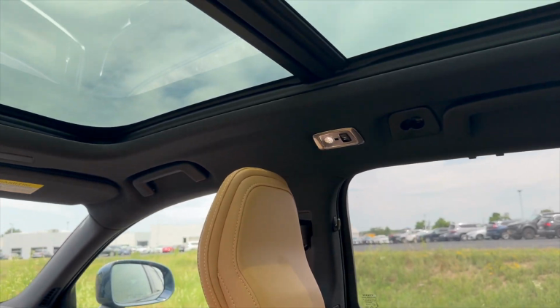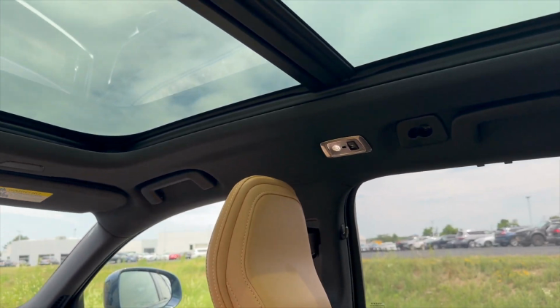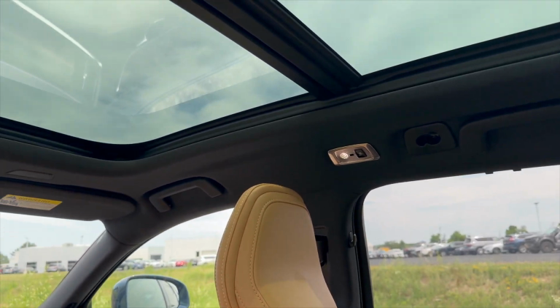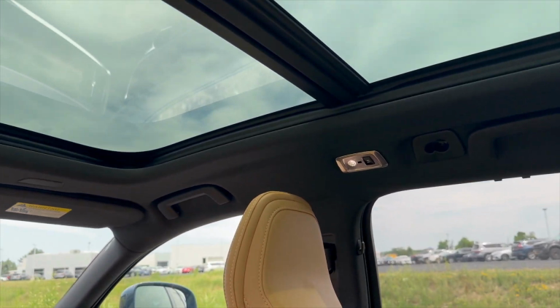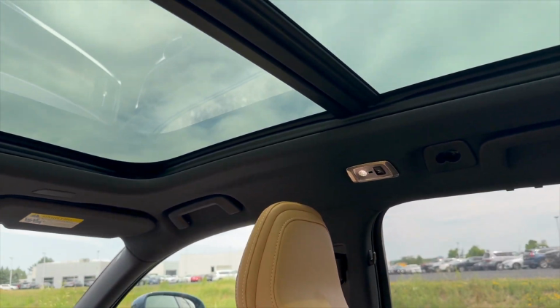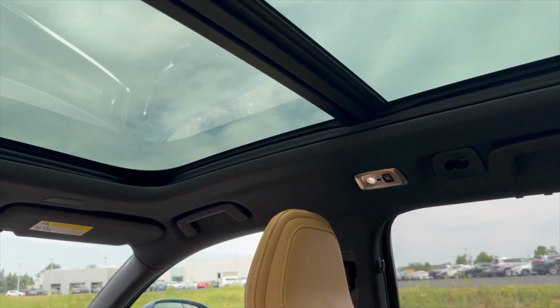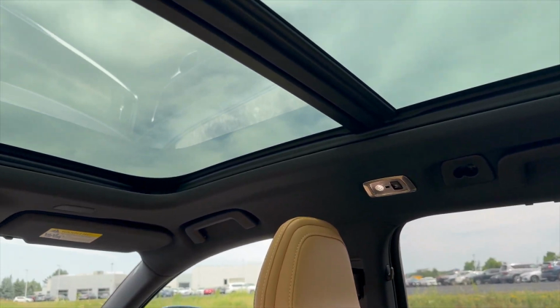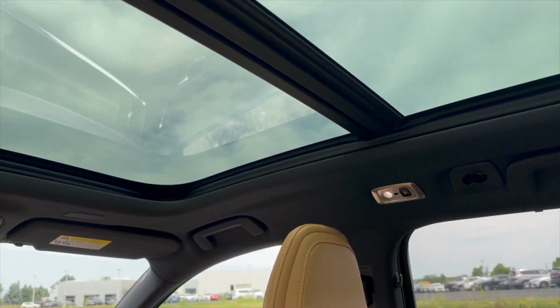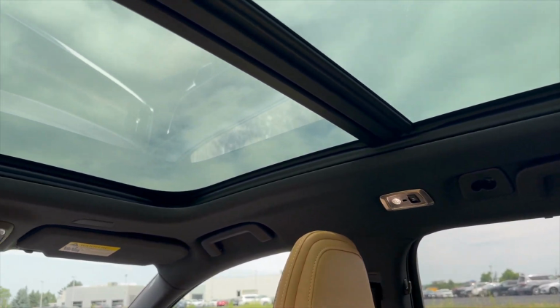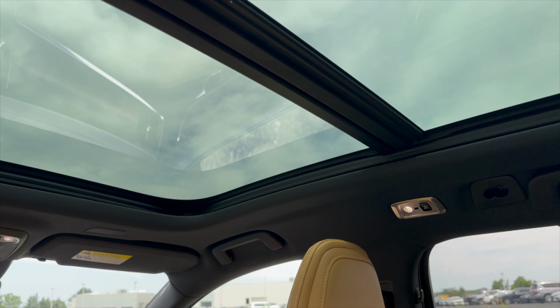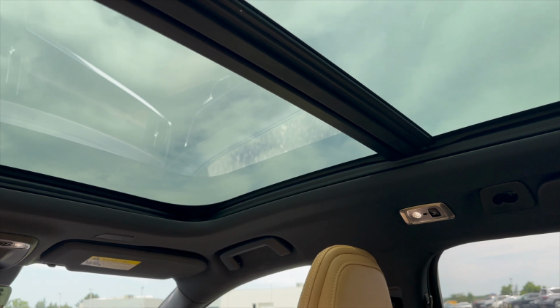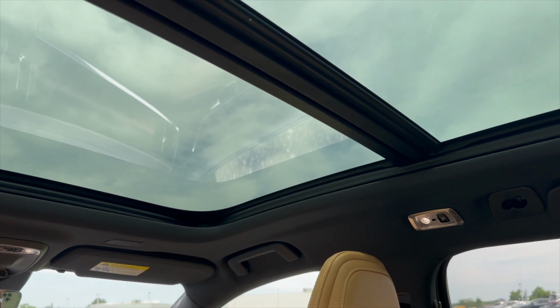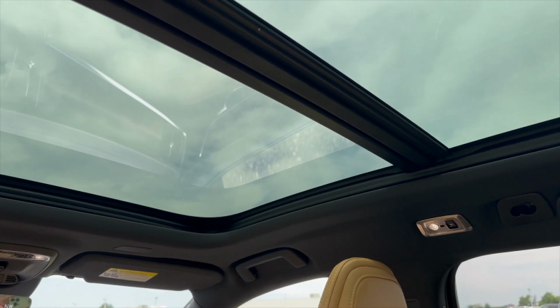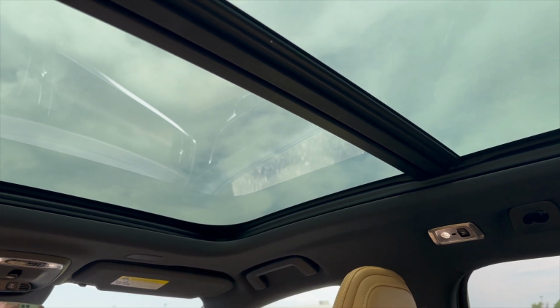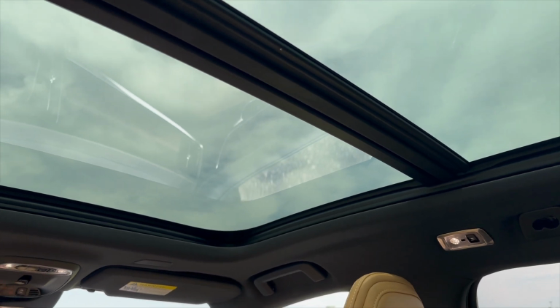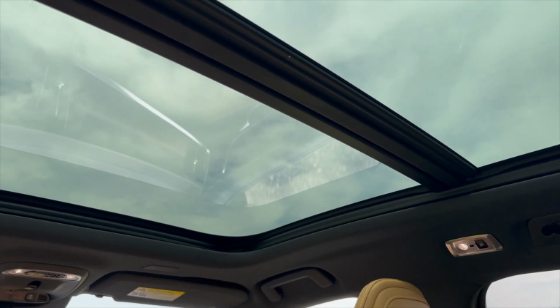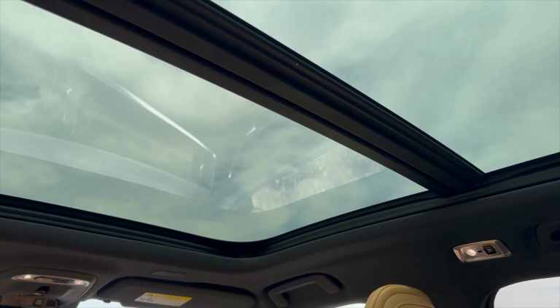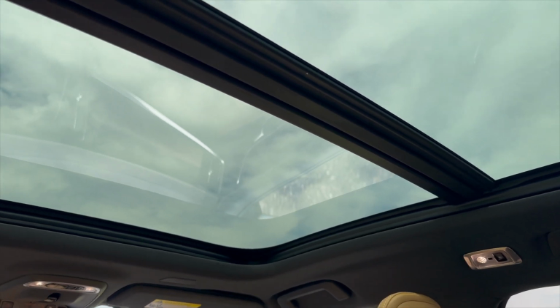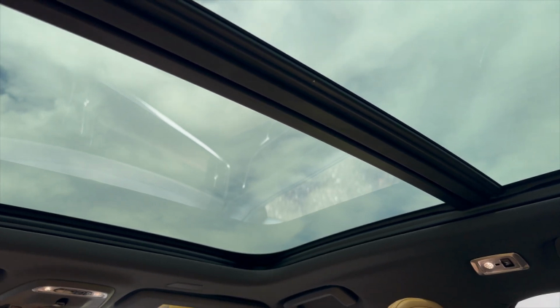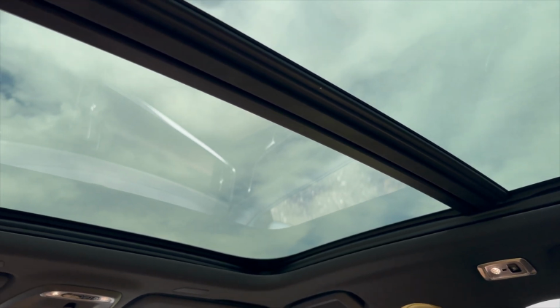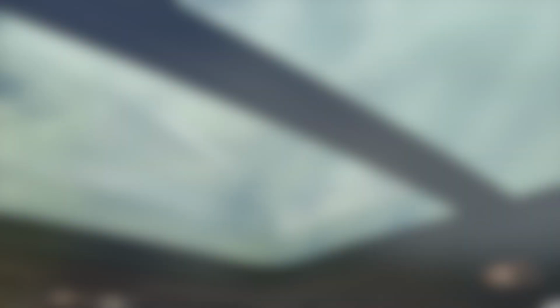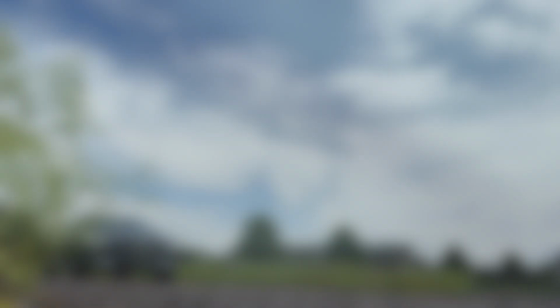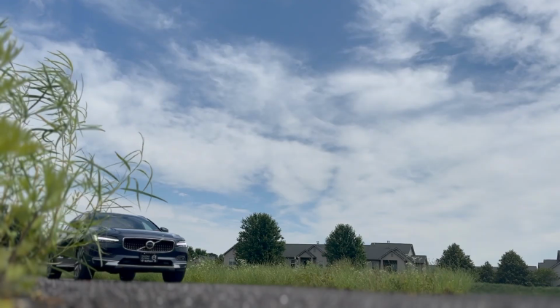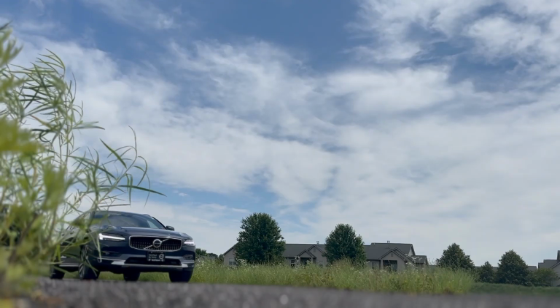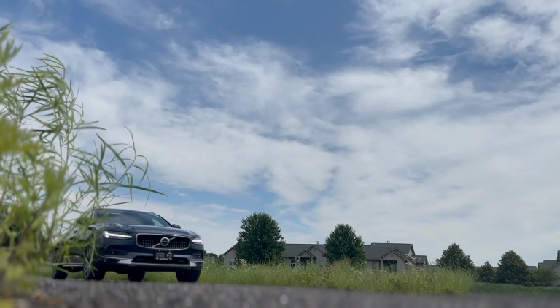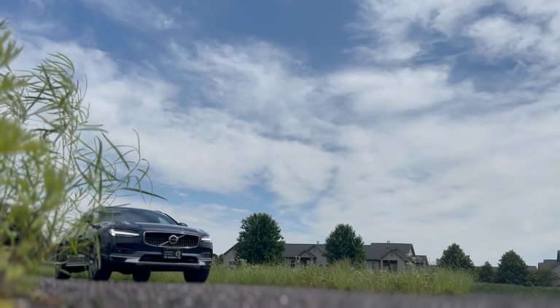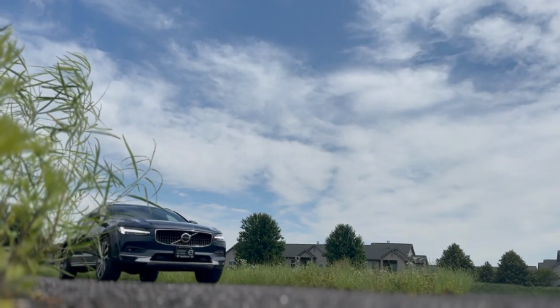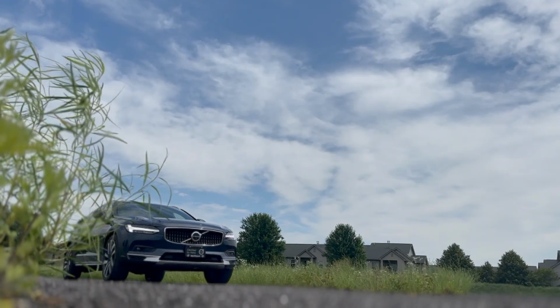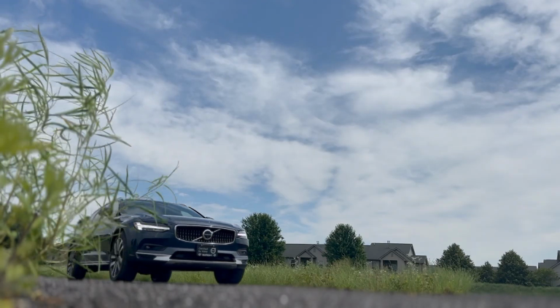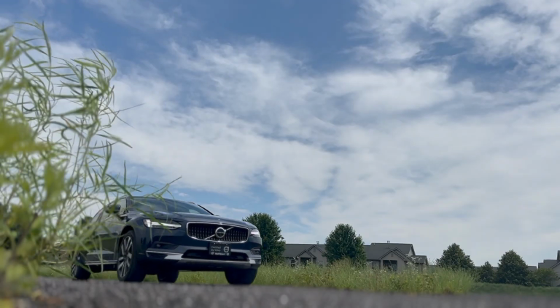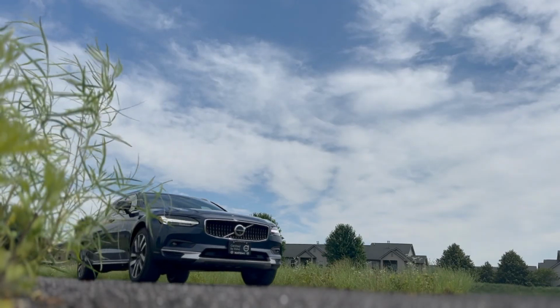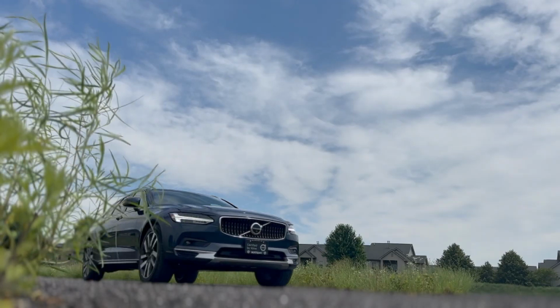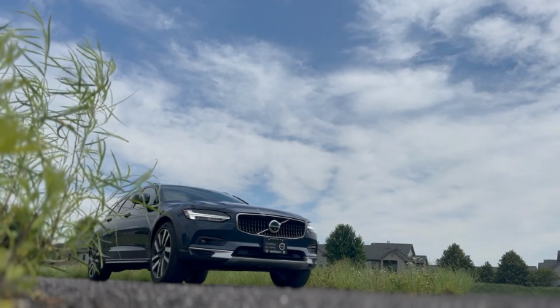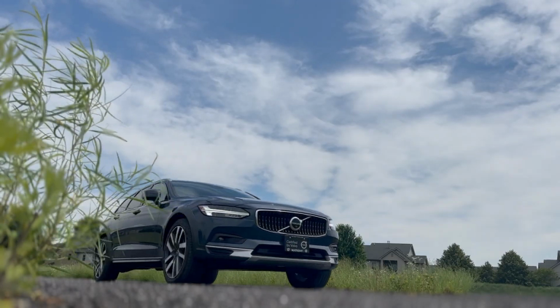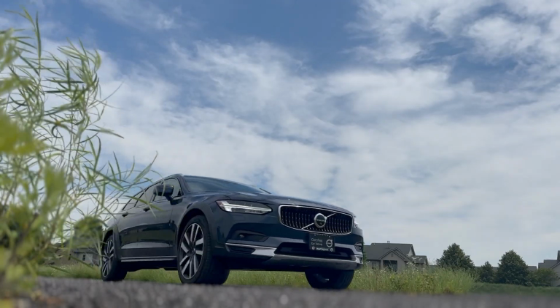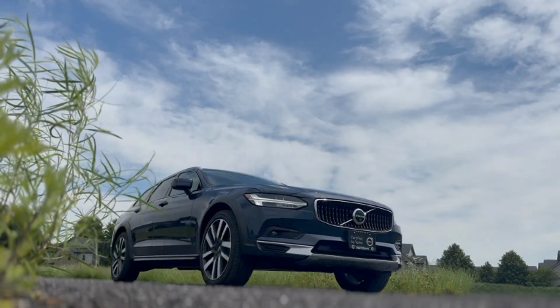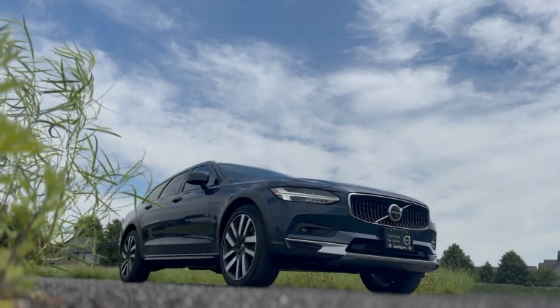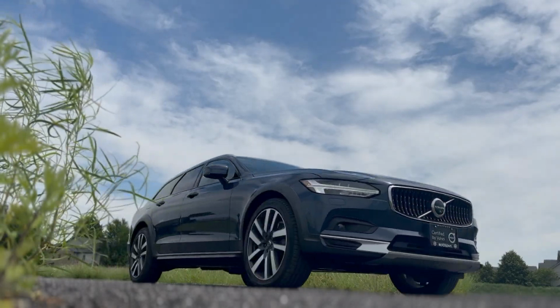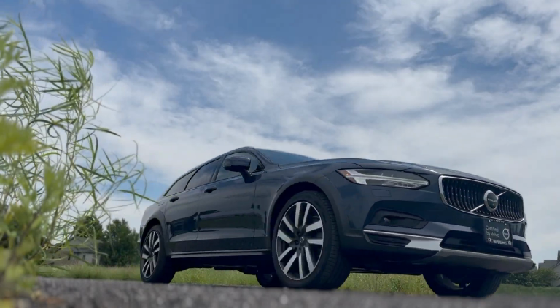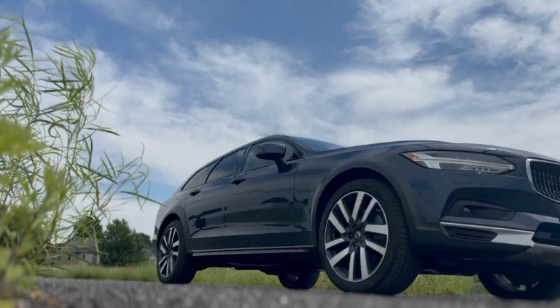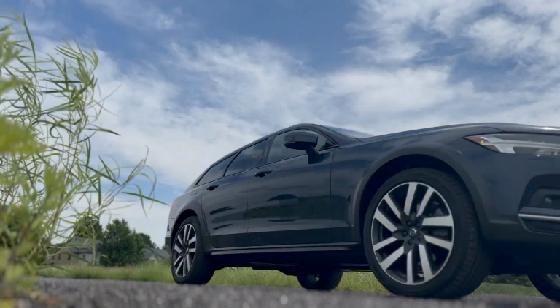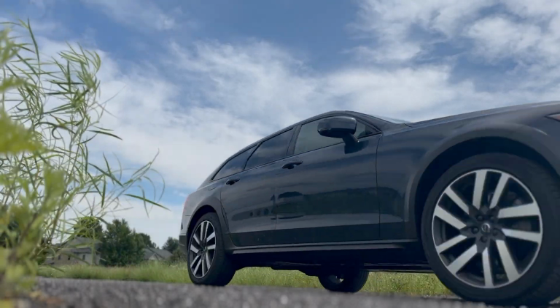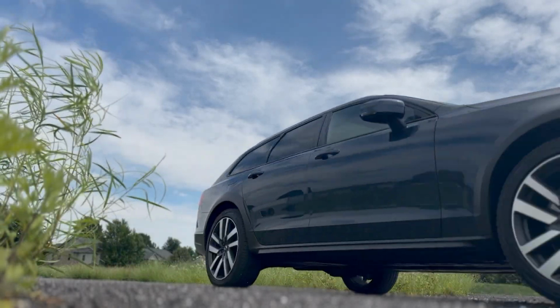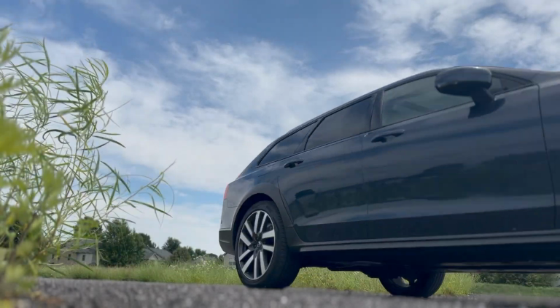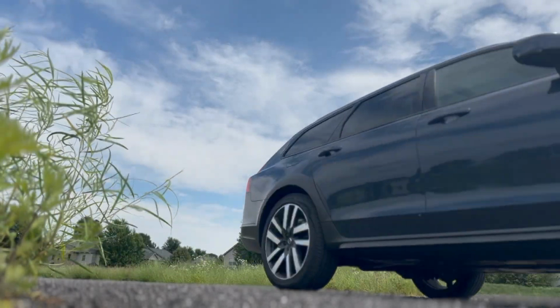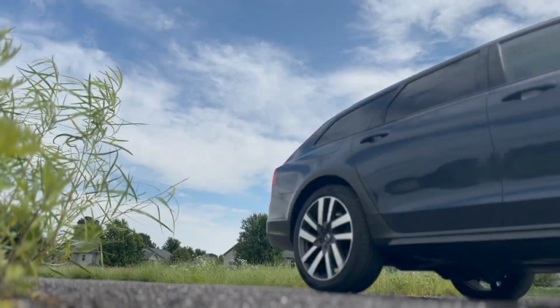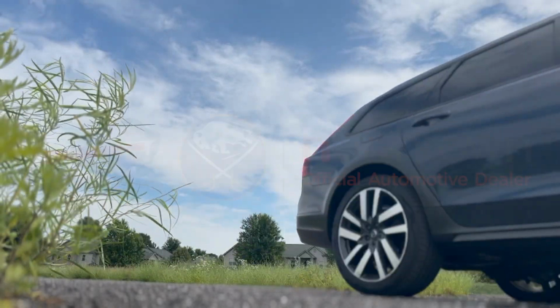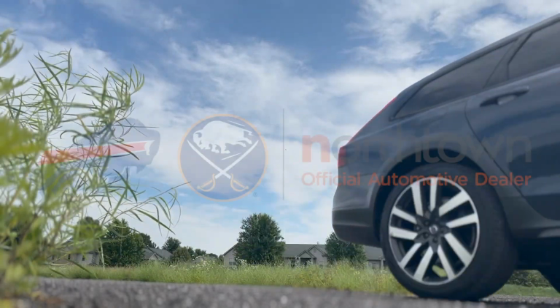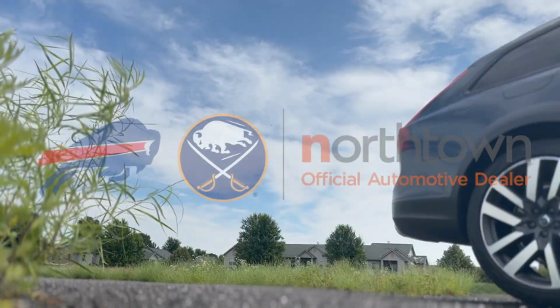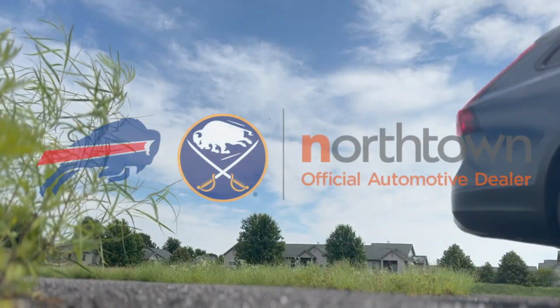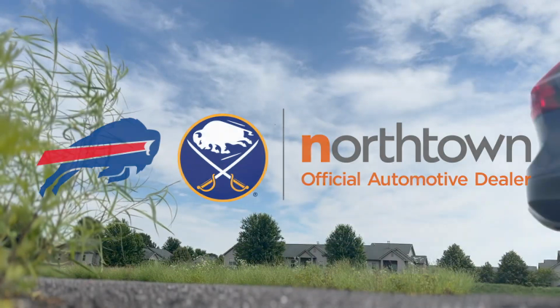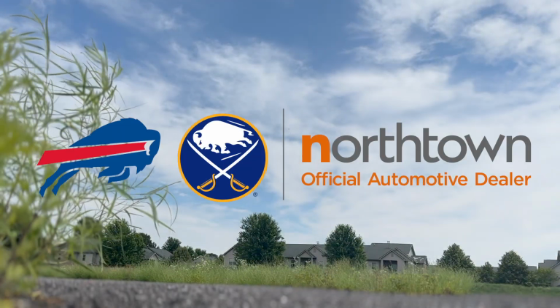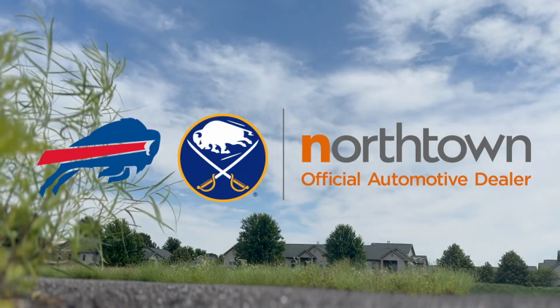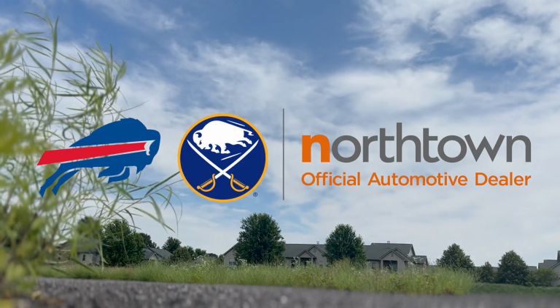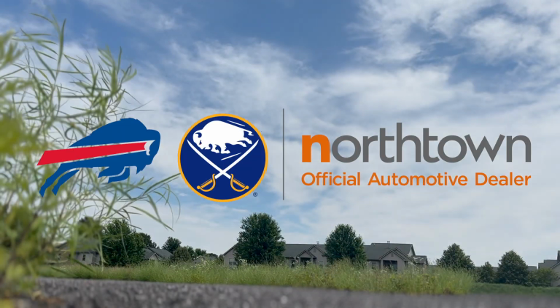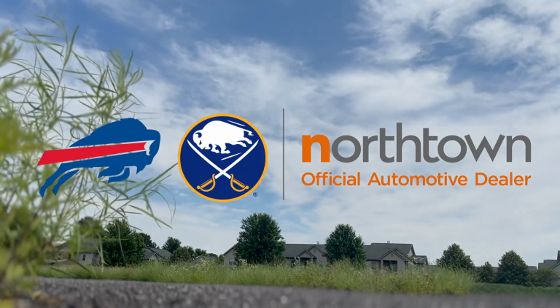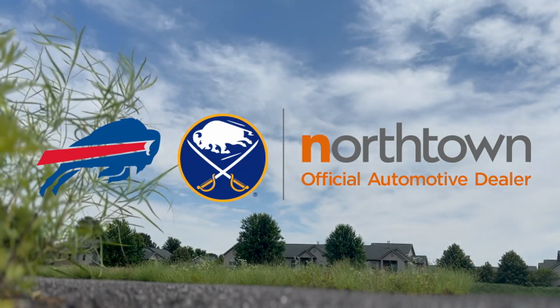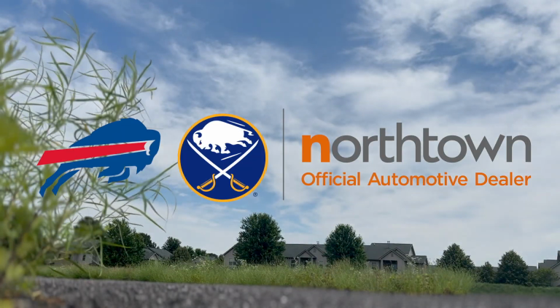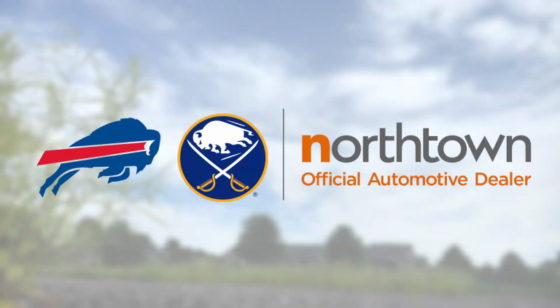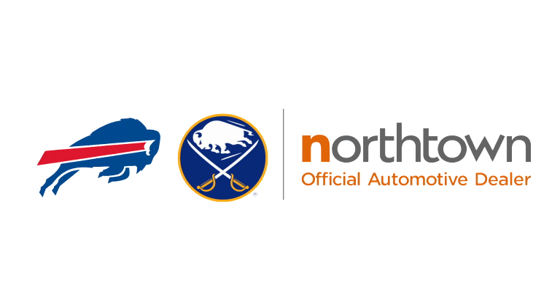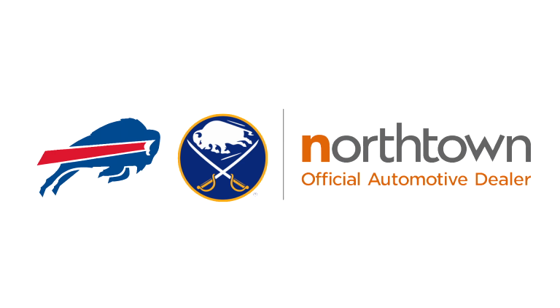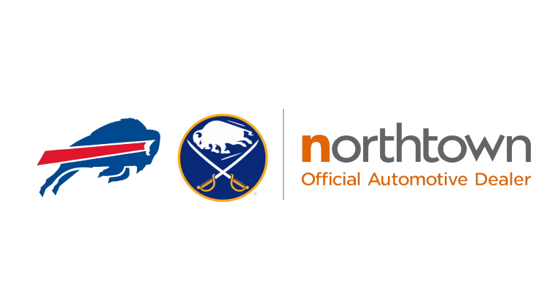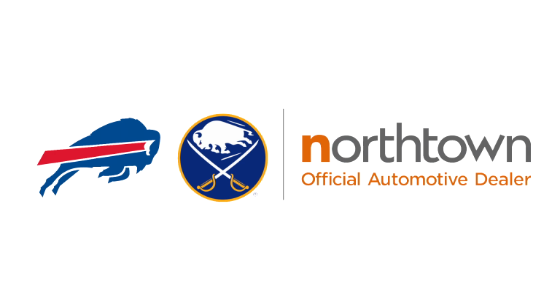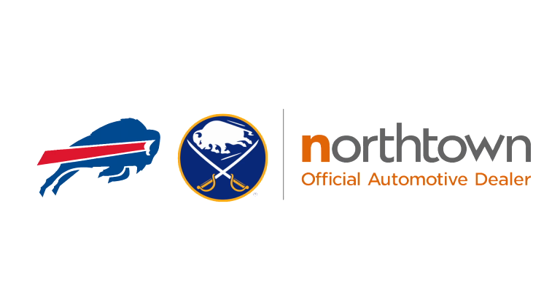This 2021 certified Volvo V90 Cross Country is available exclusively at Northtown Volvo Buffalo on Main Street, Williamsville.